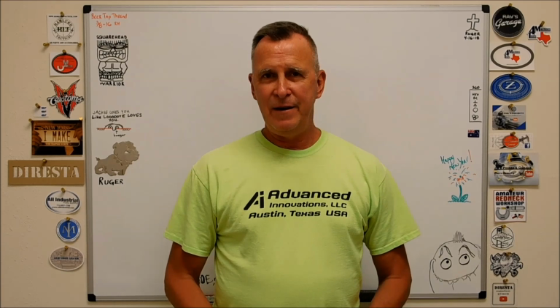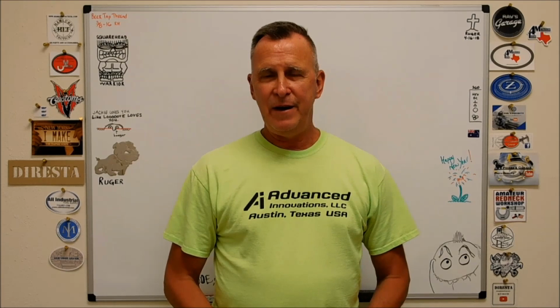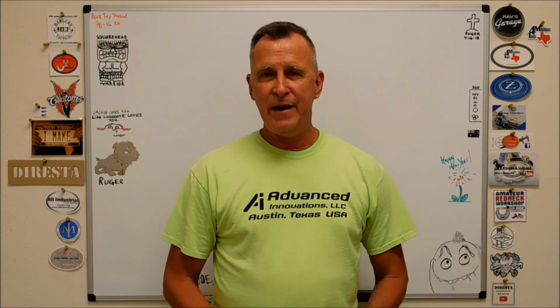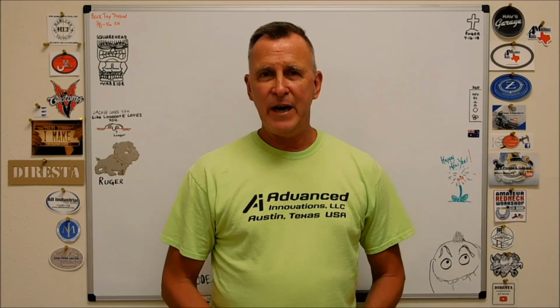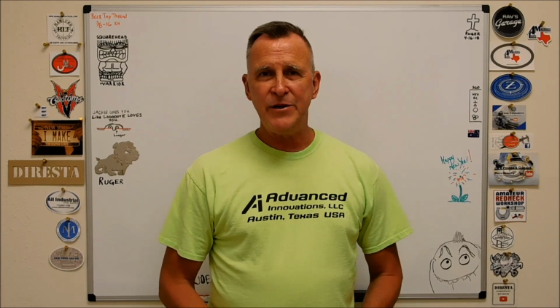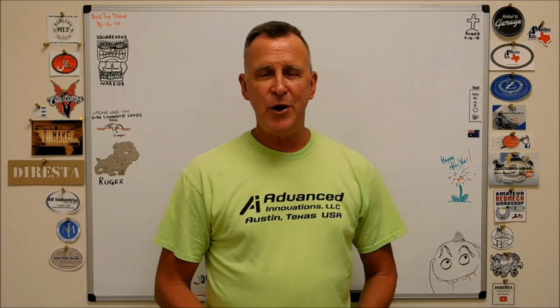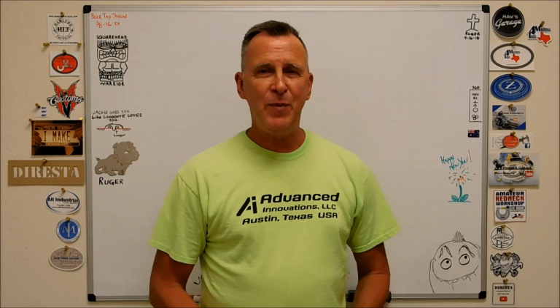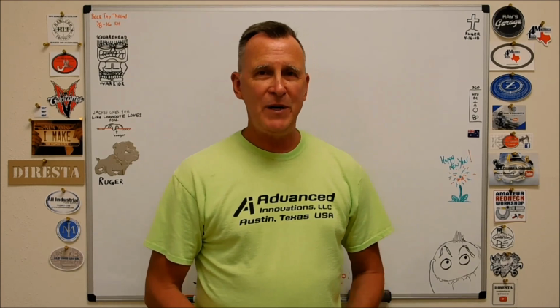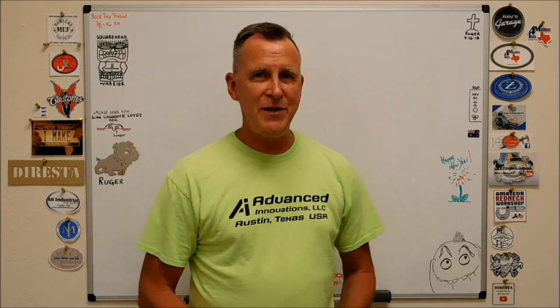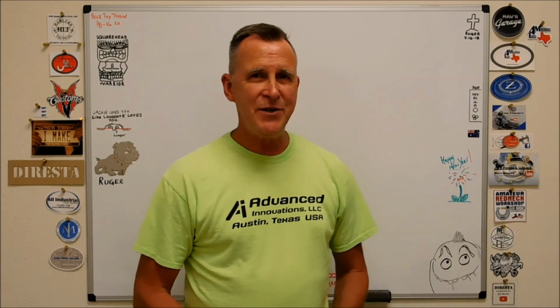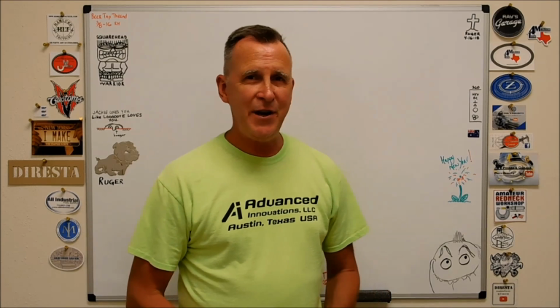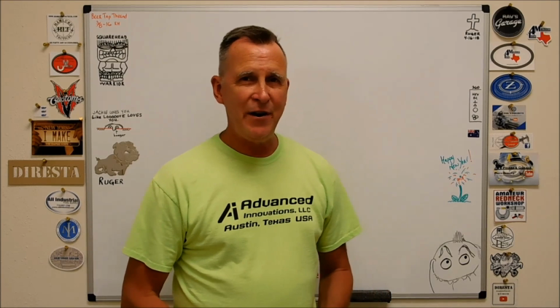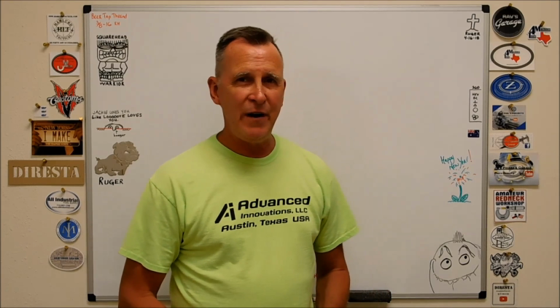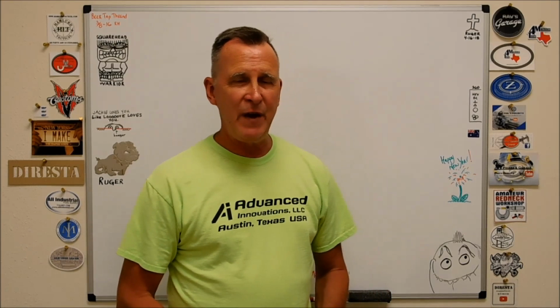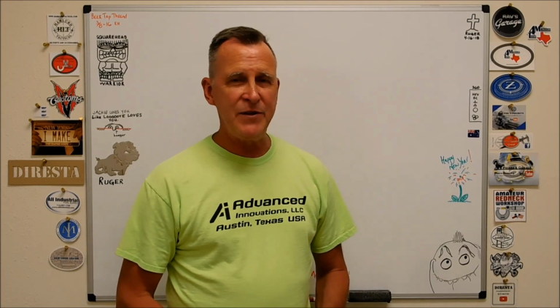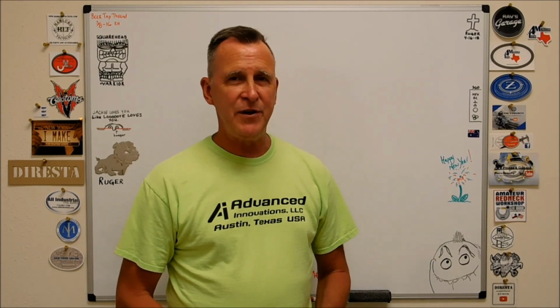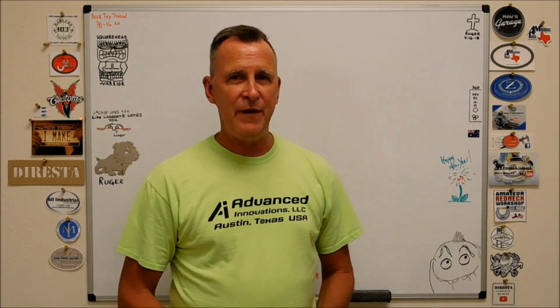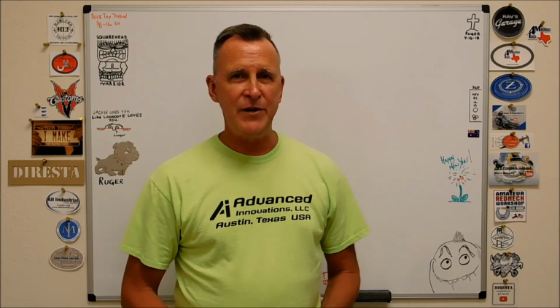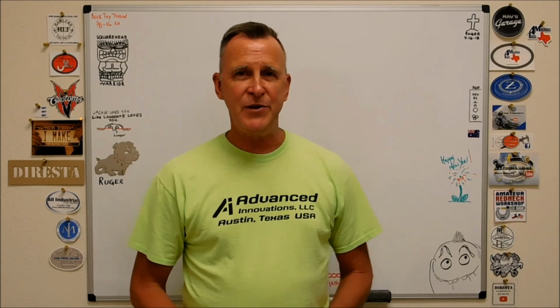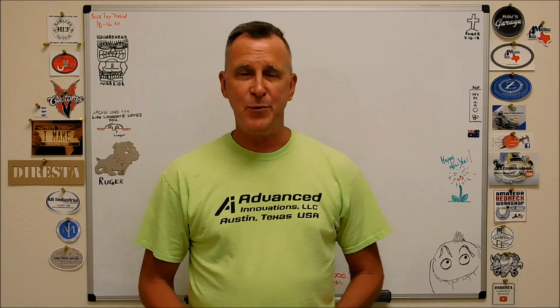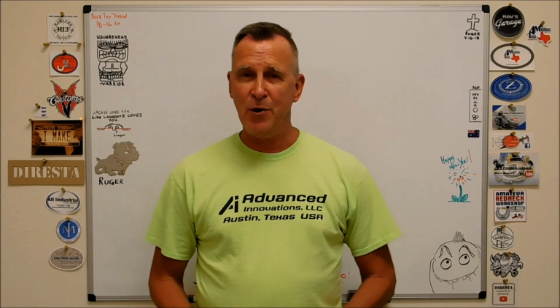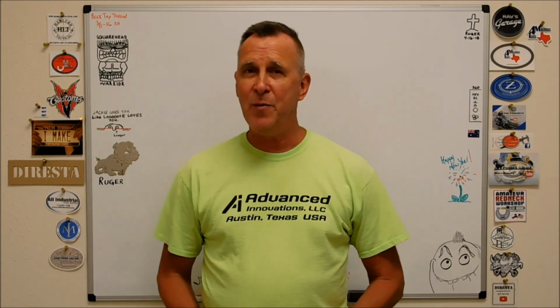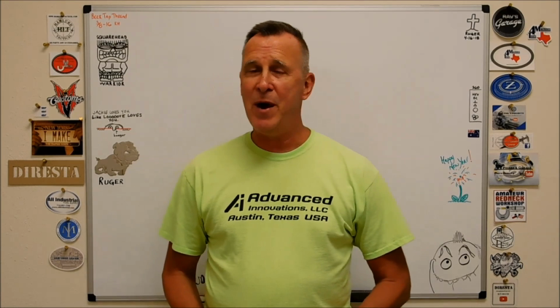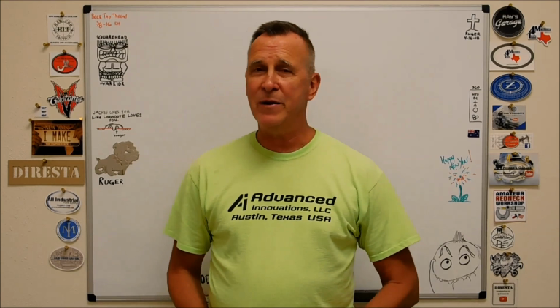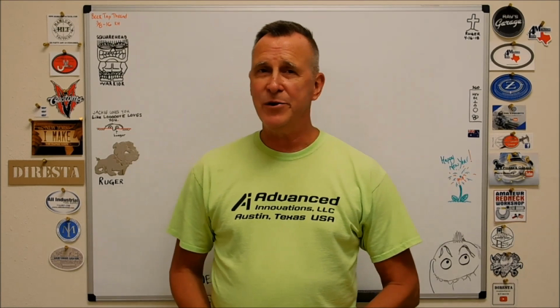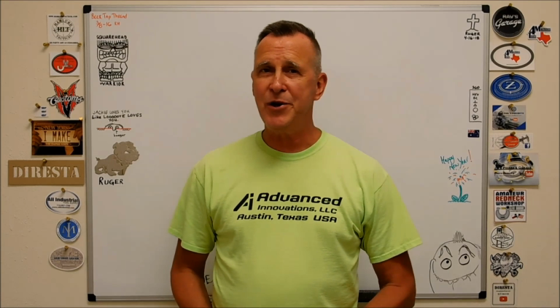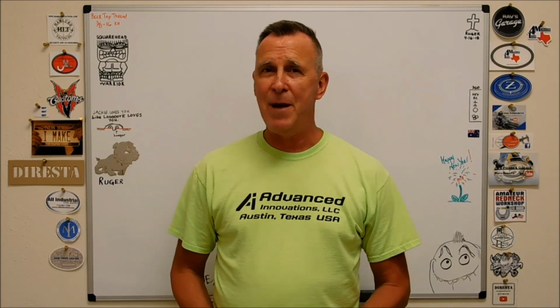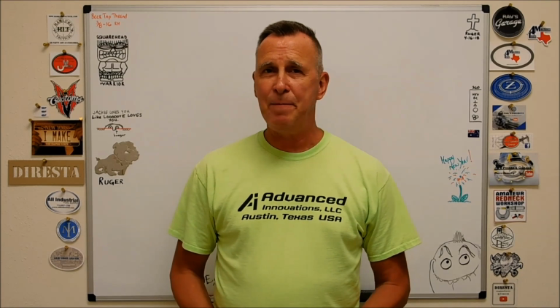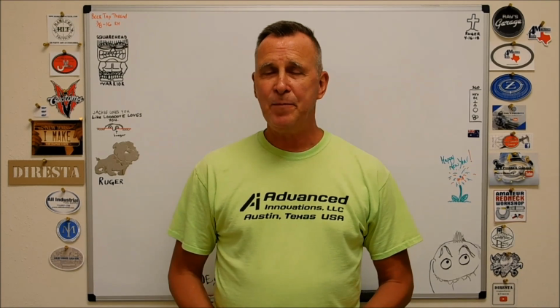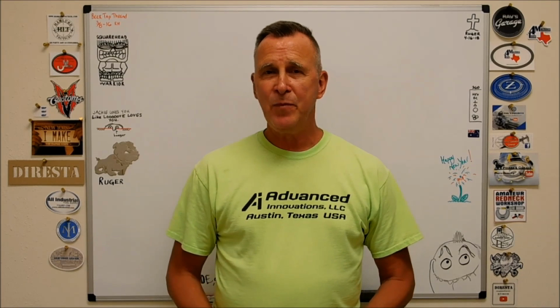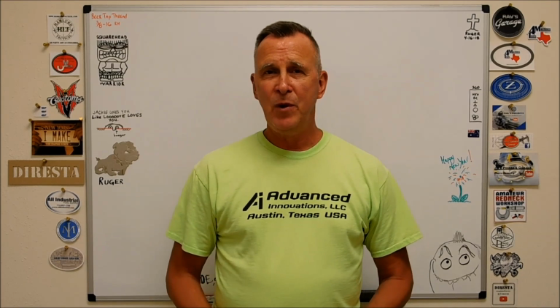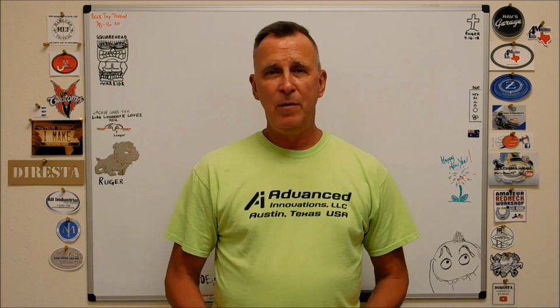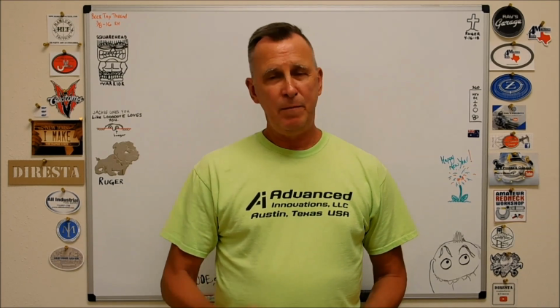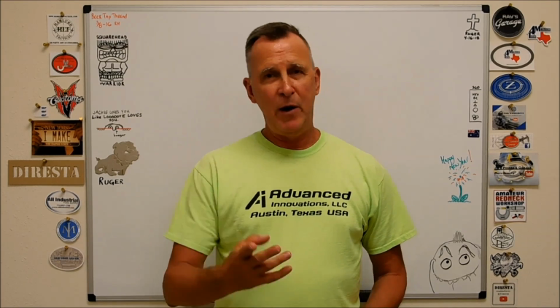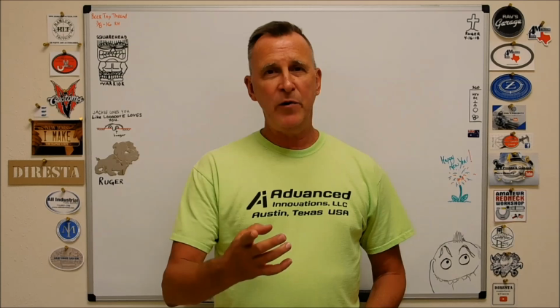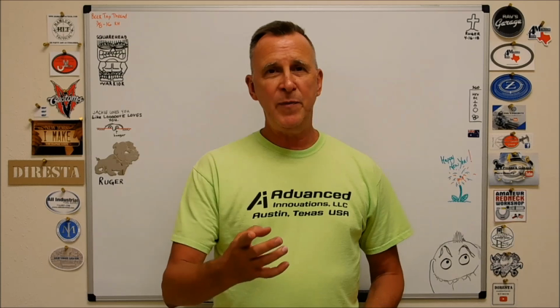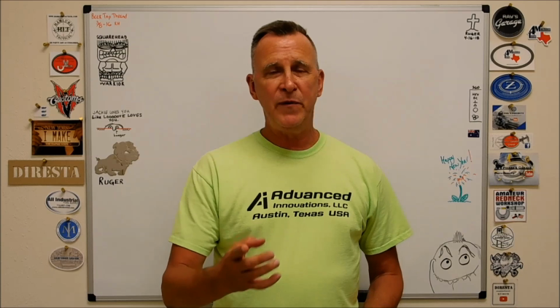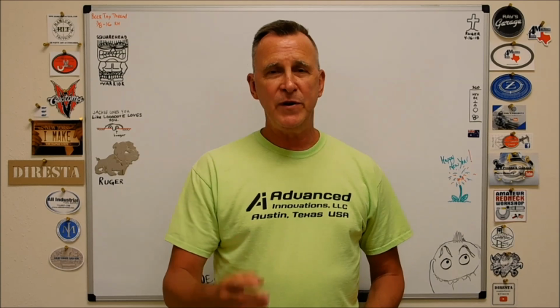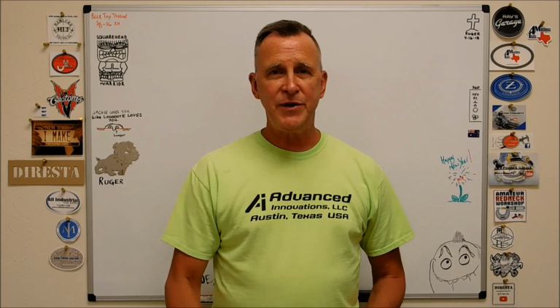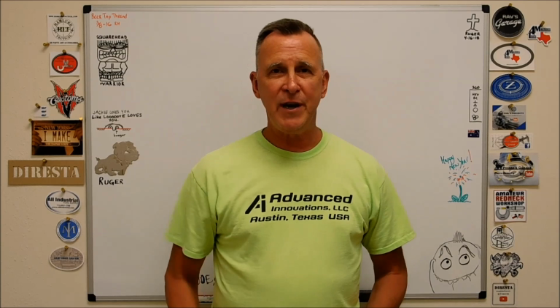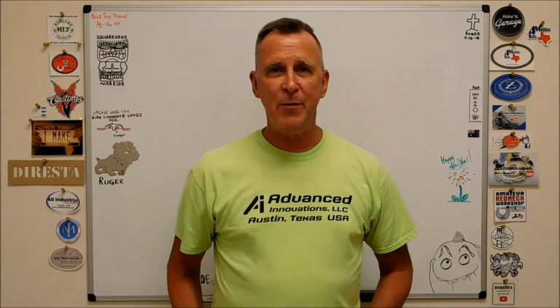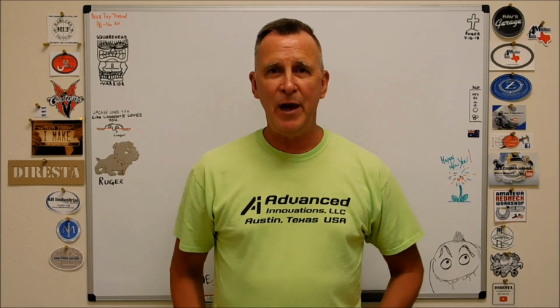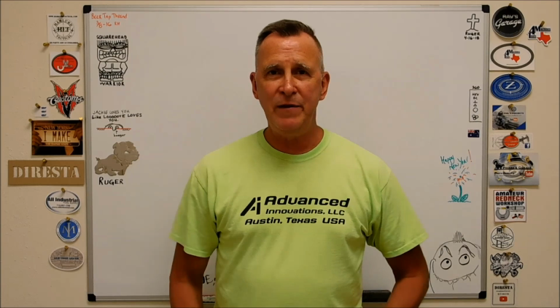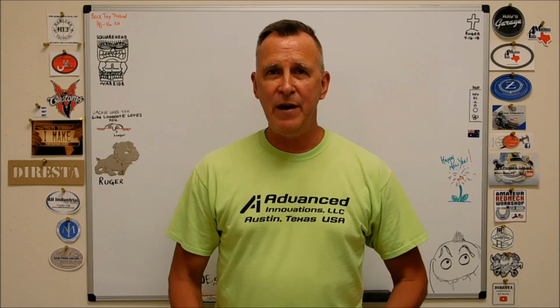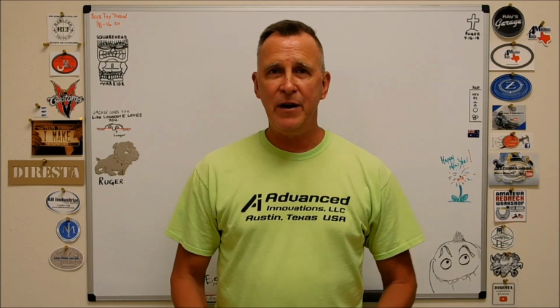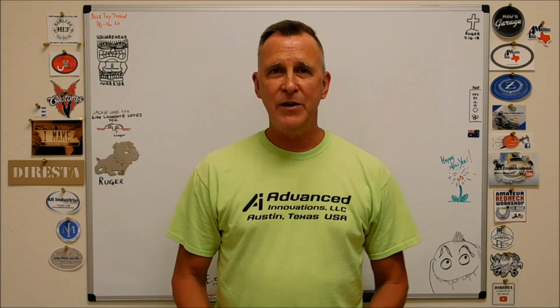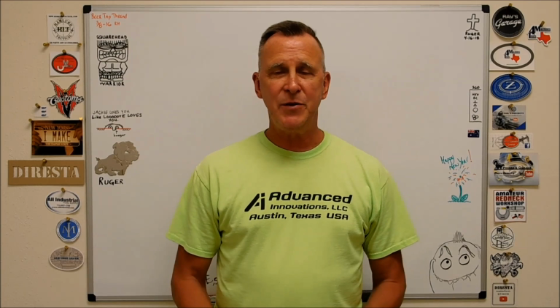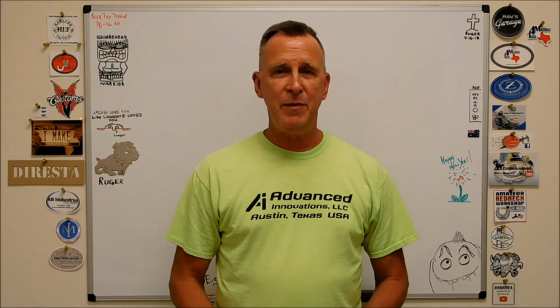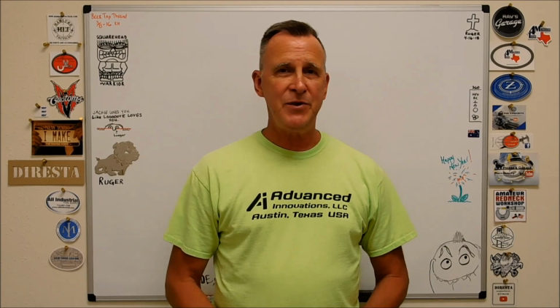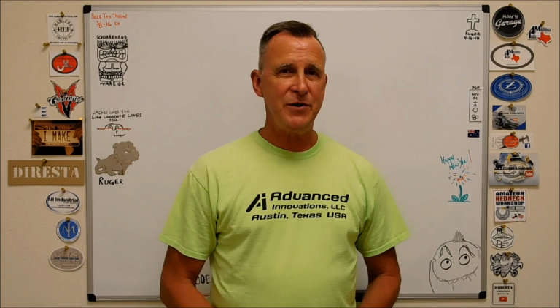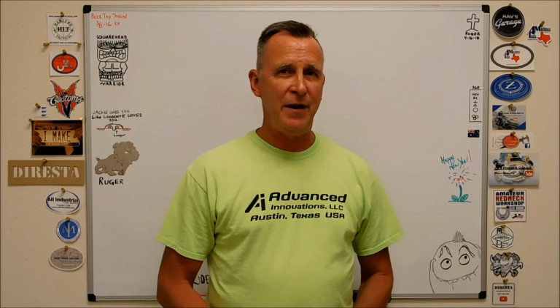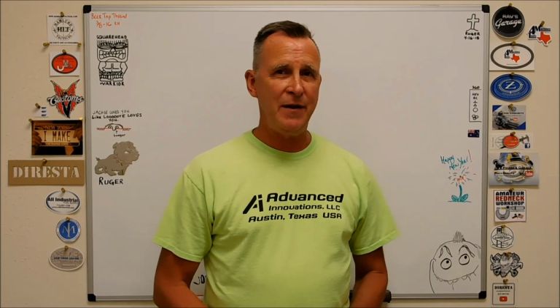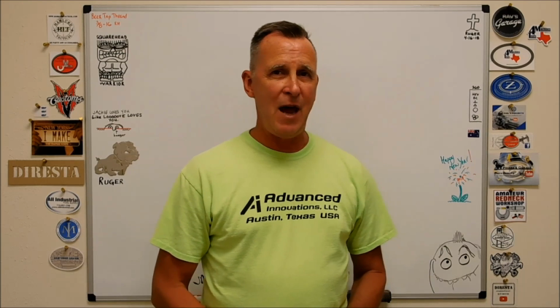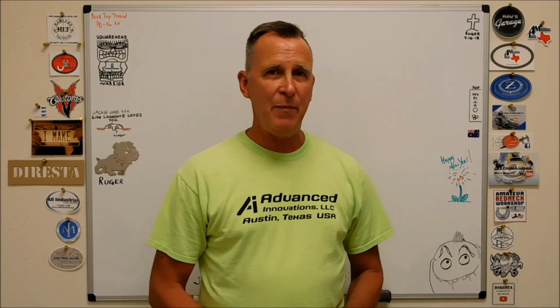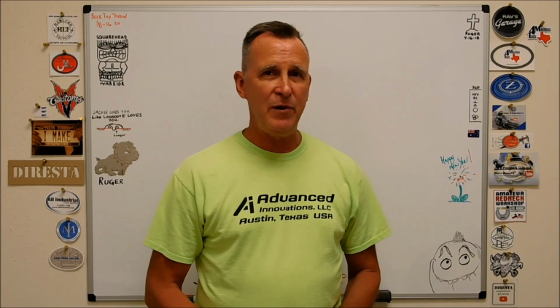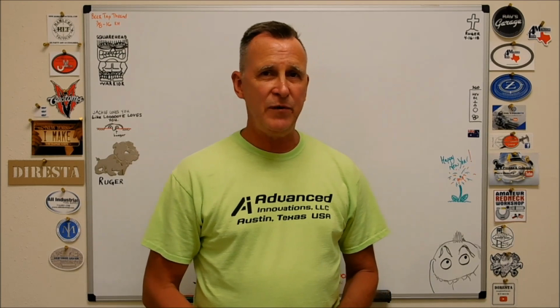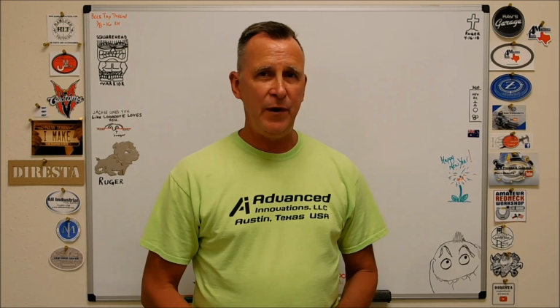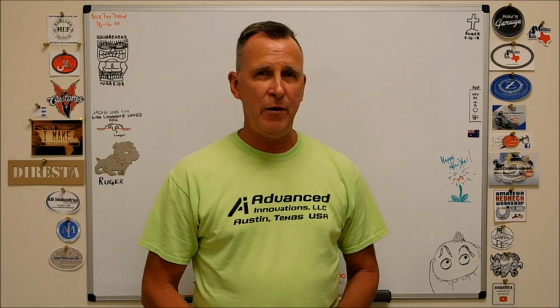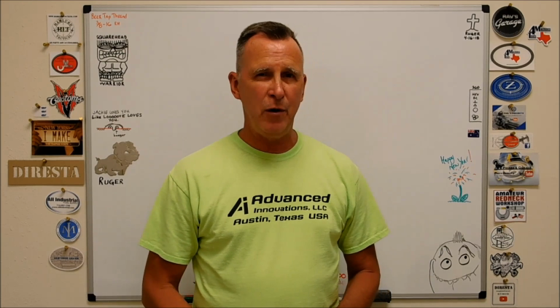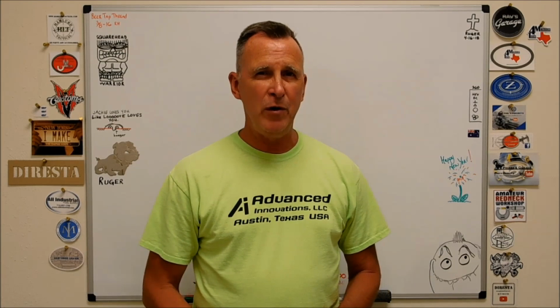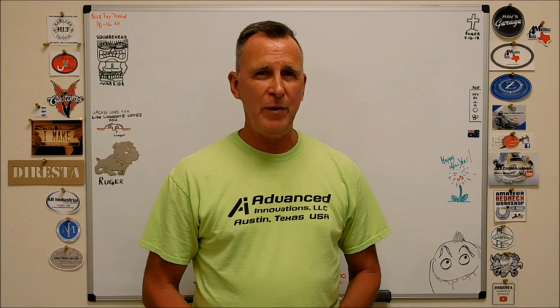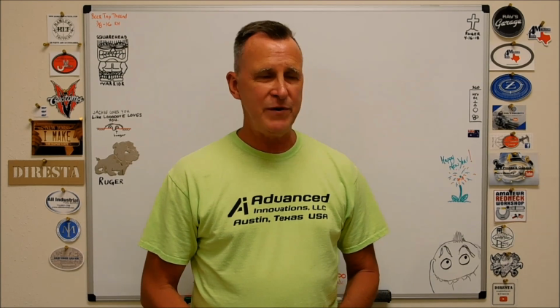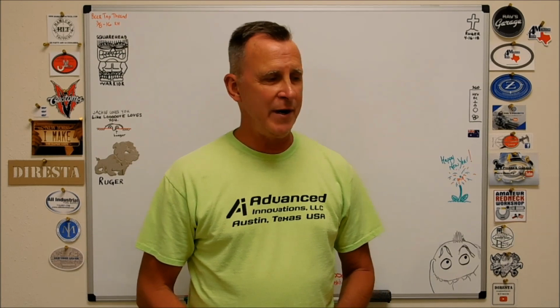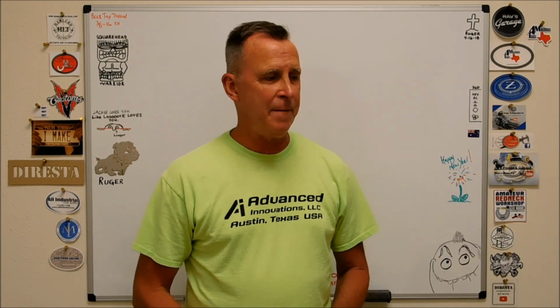Hey guys, Joe Poizinski here at Advanced Innovations. Welcome back to the shop. Bear with me for a second while I take care of some business on the top of this video — it'll only be a second.